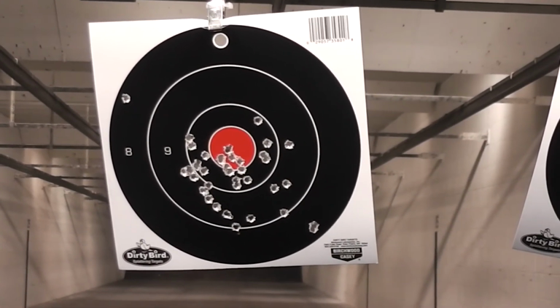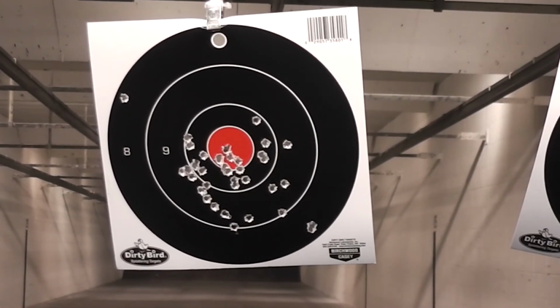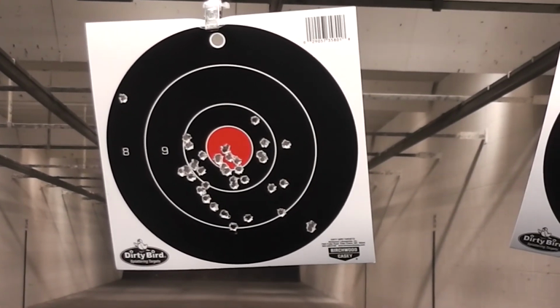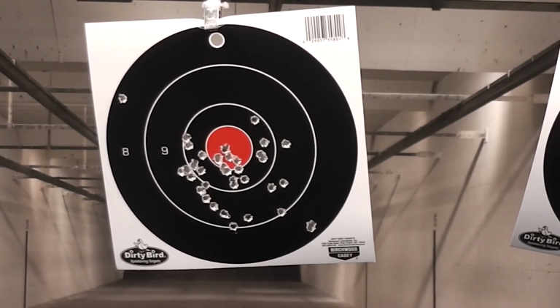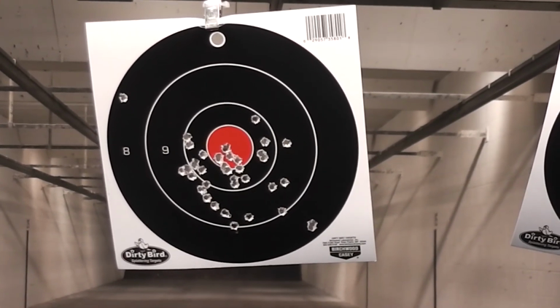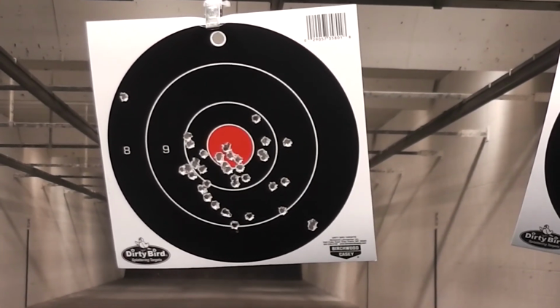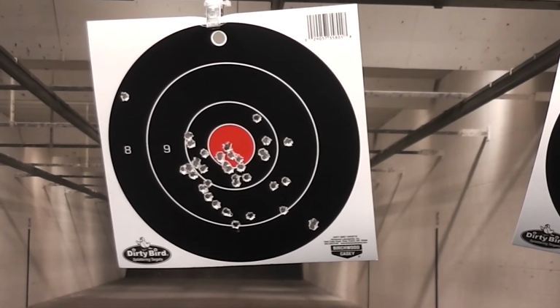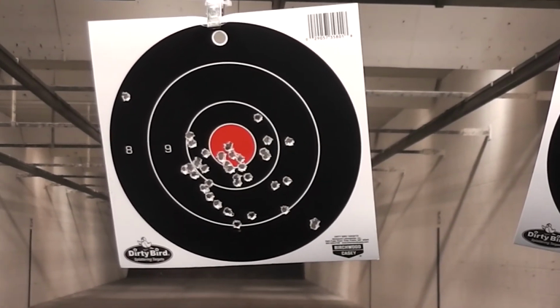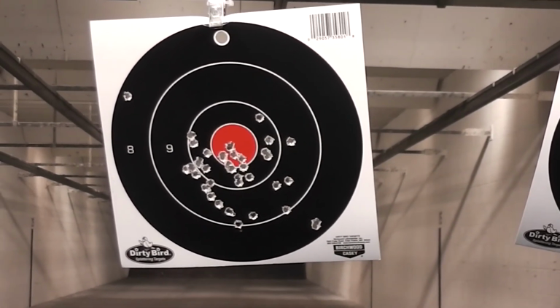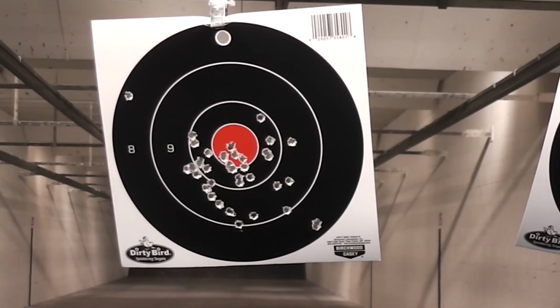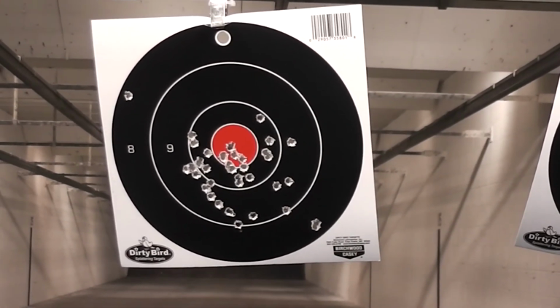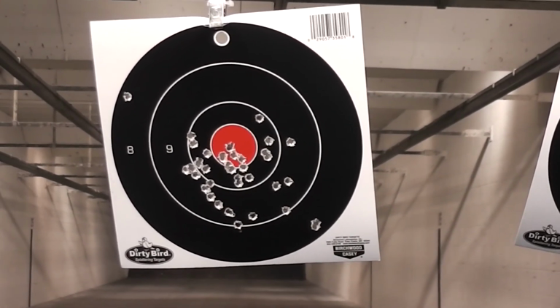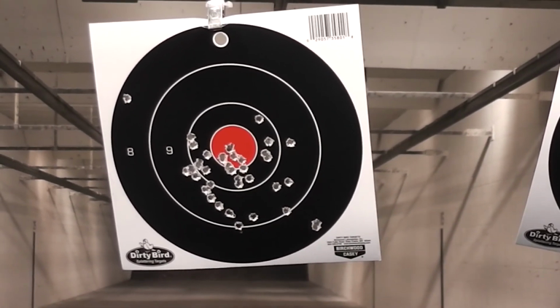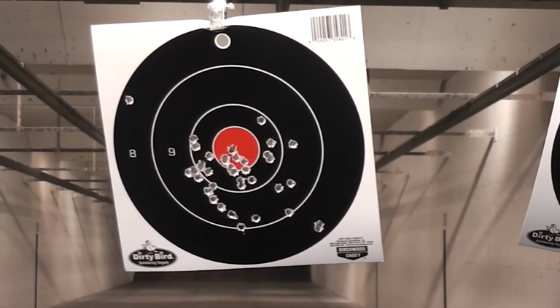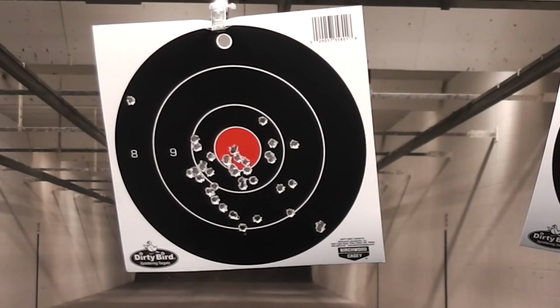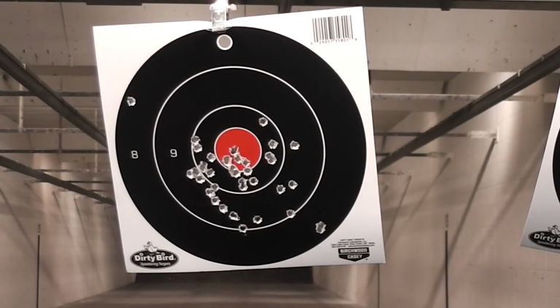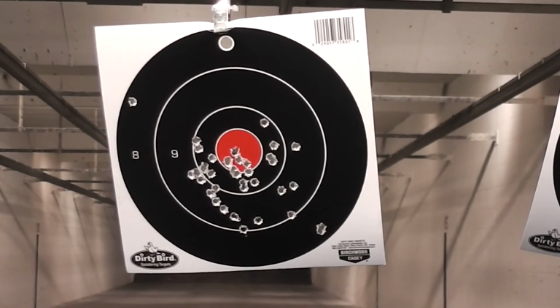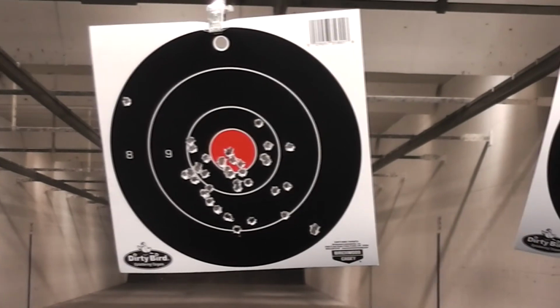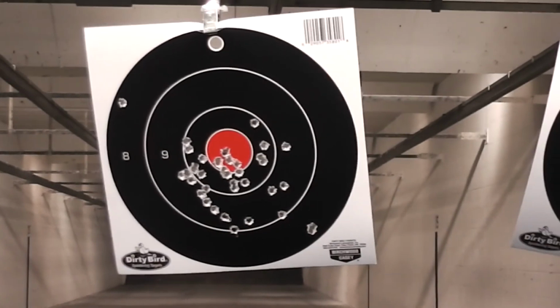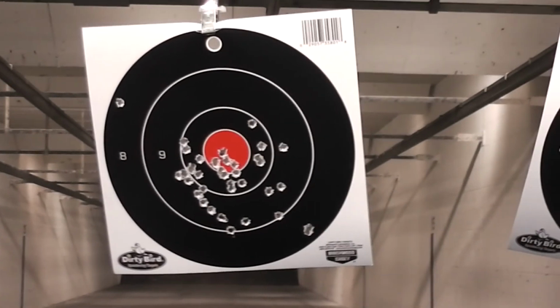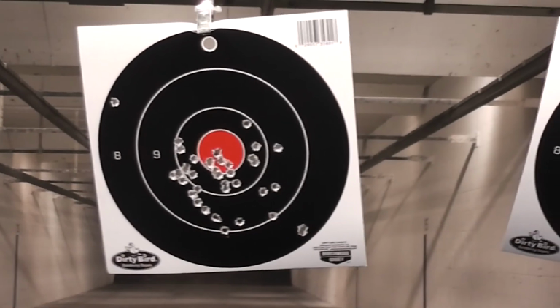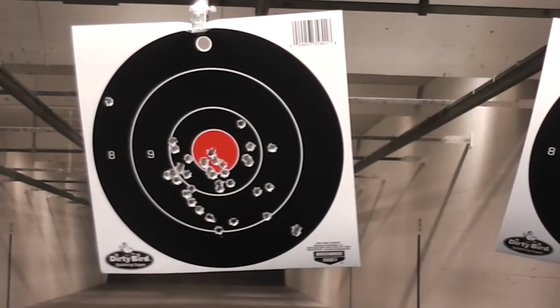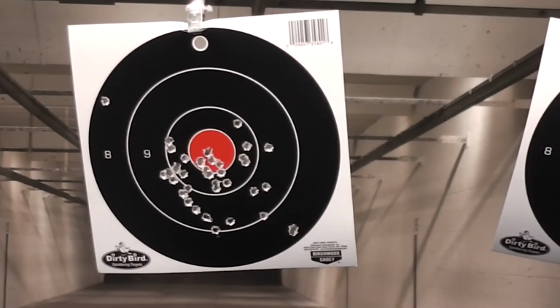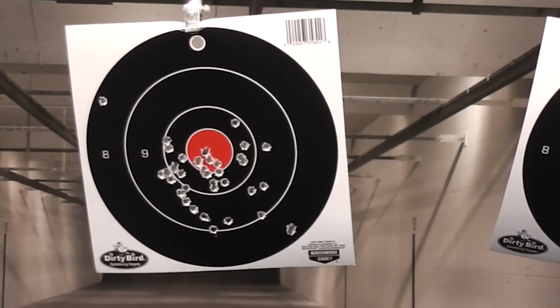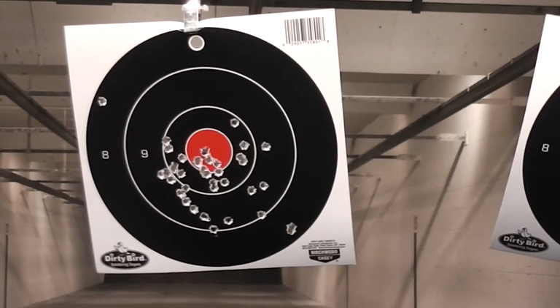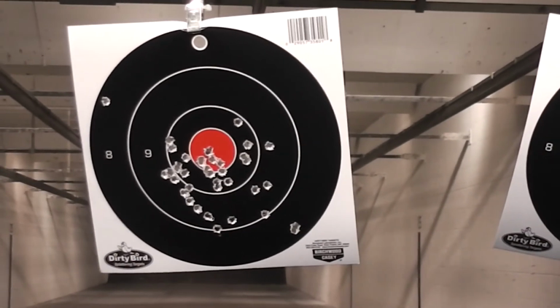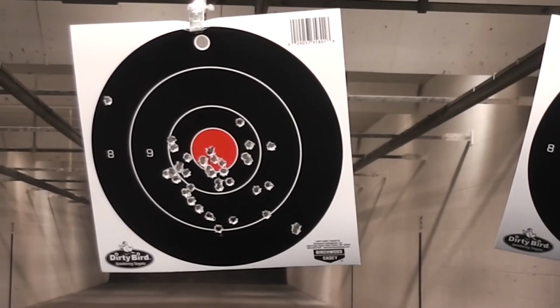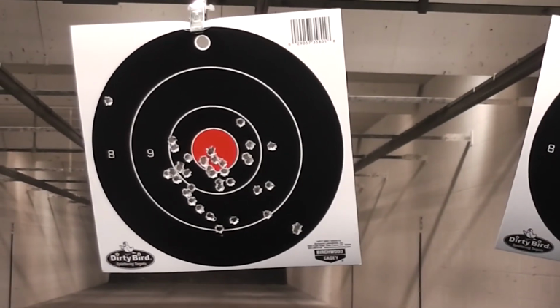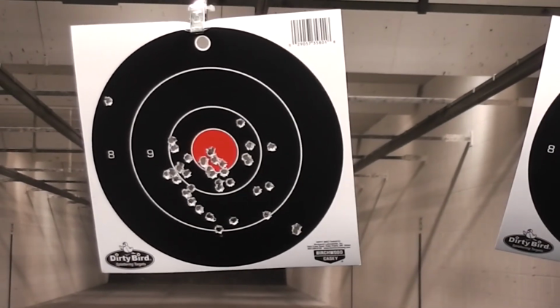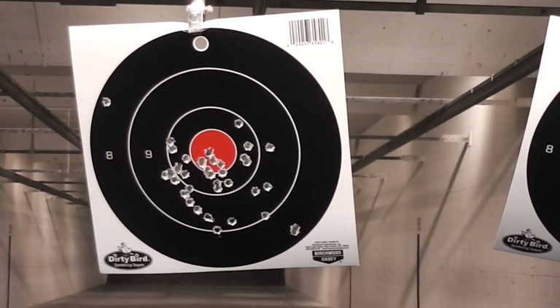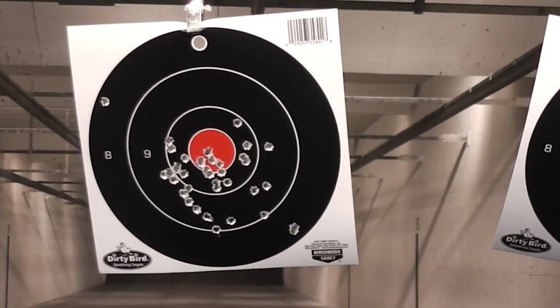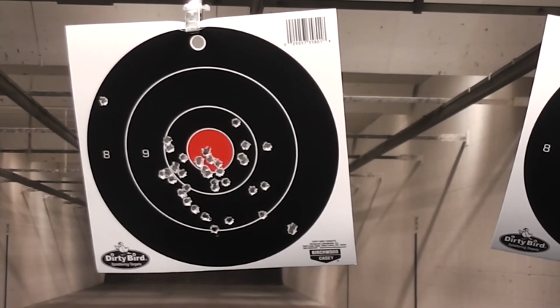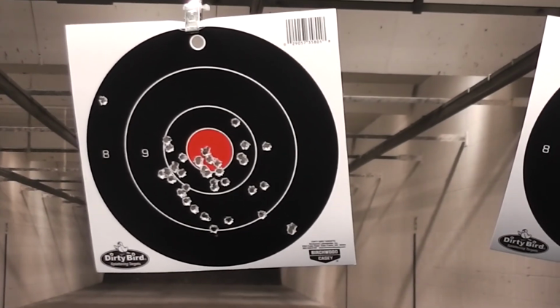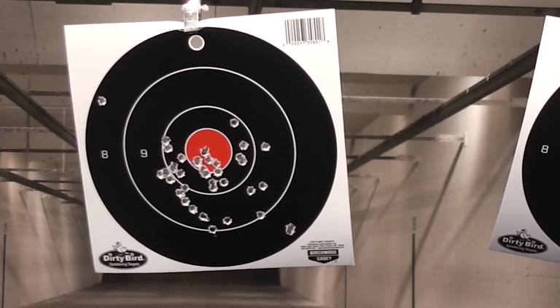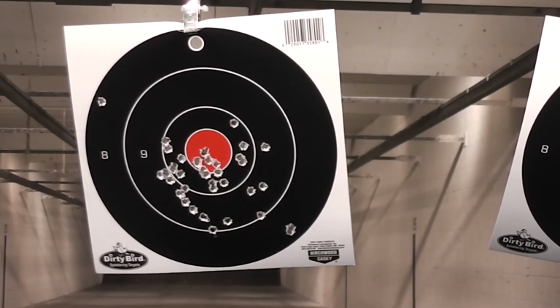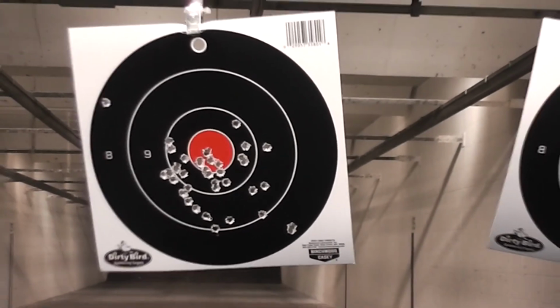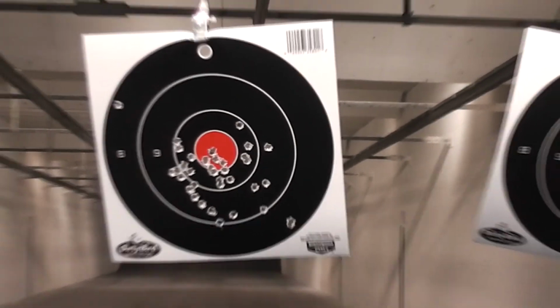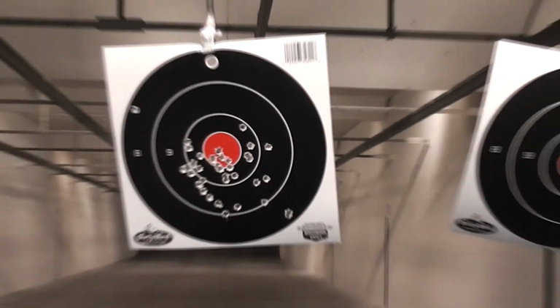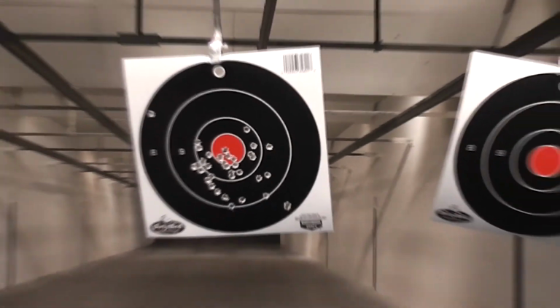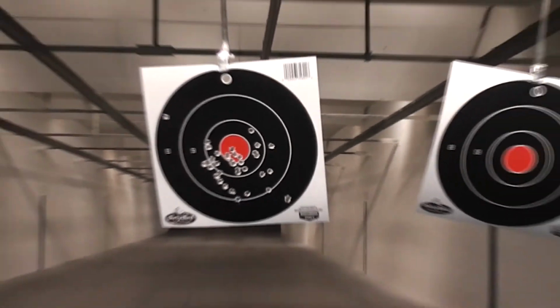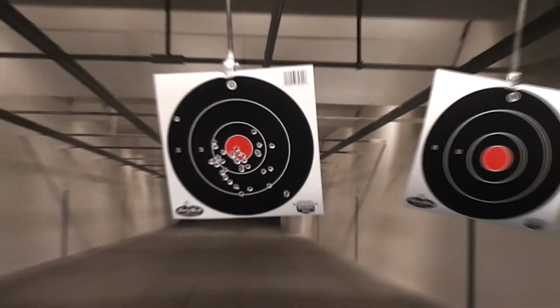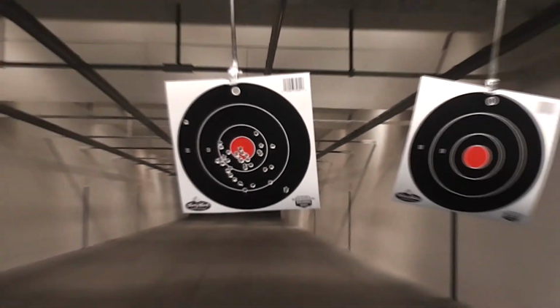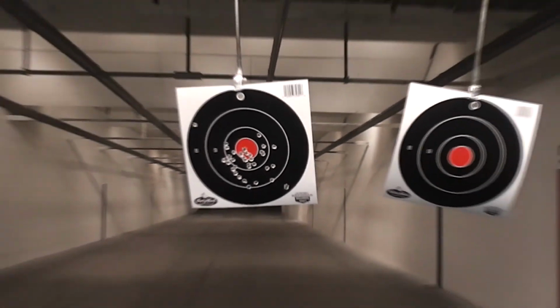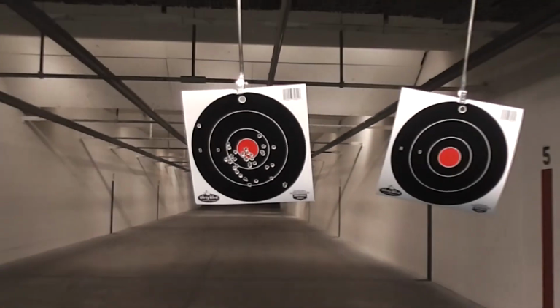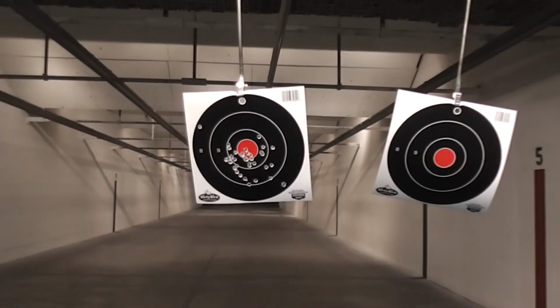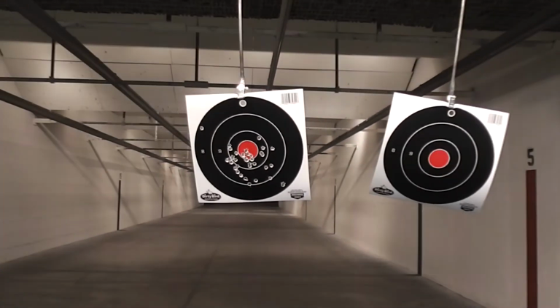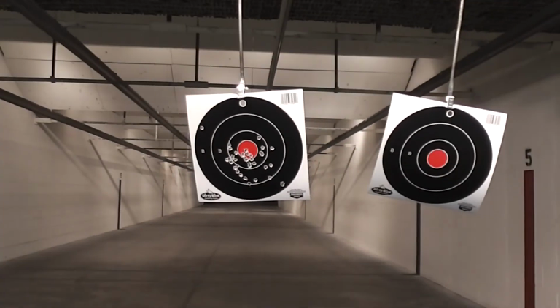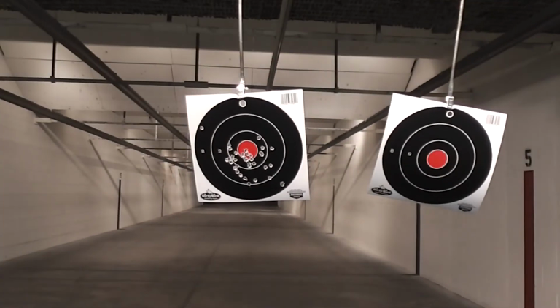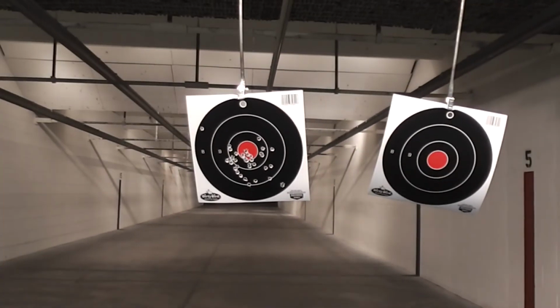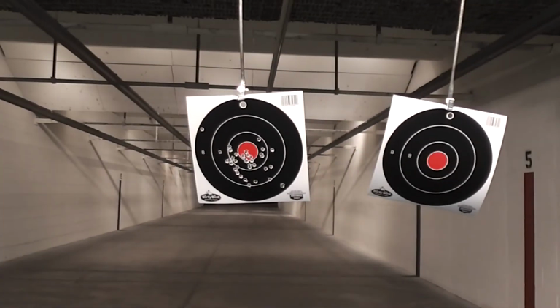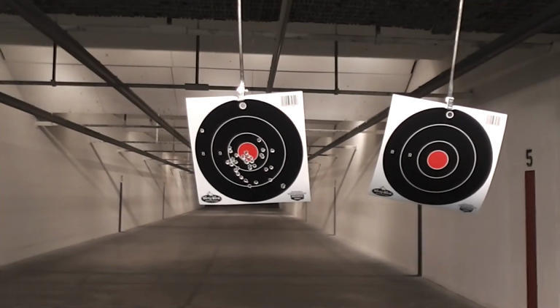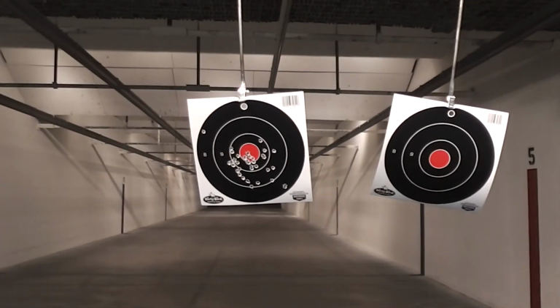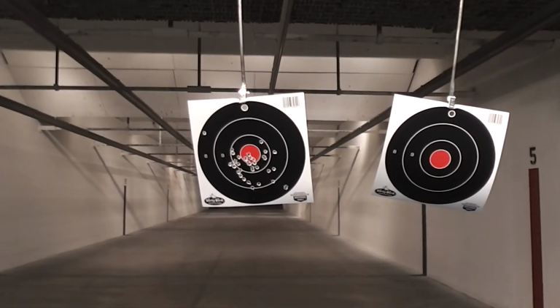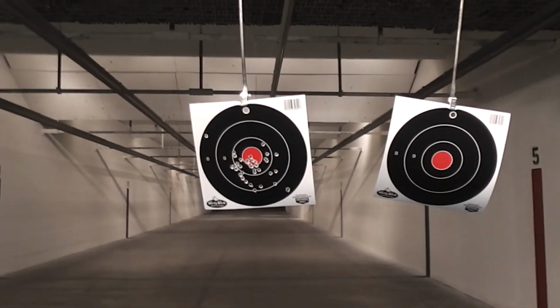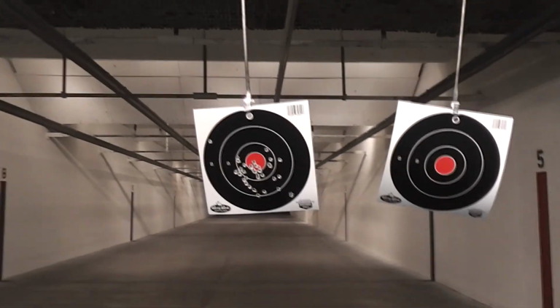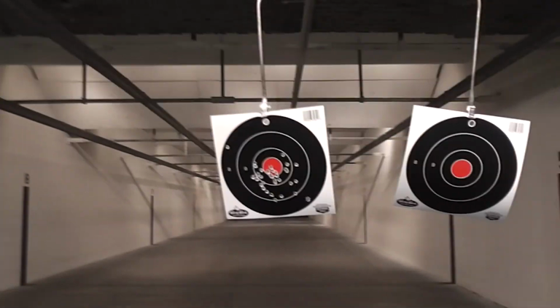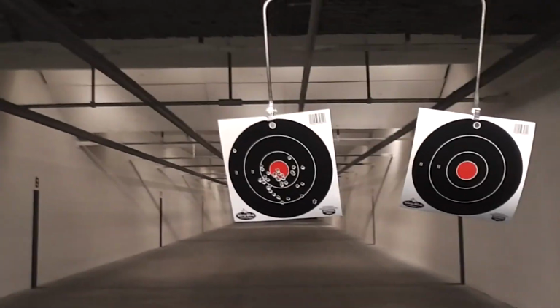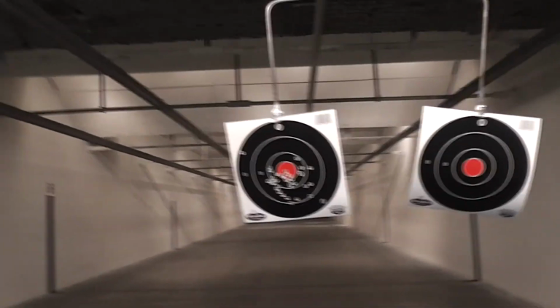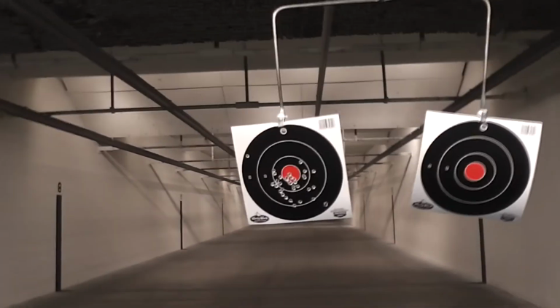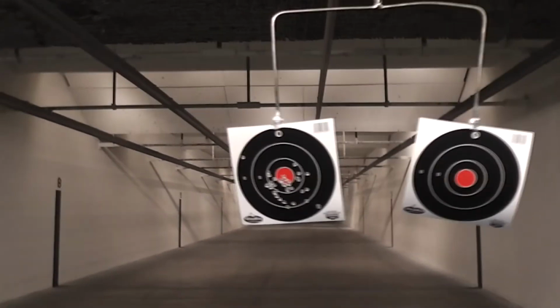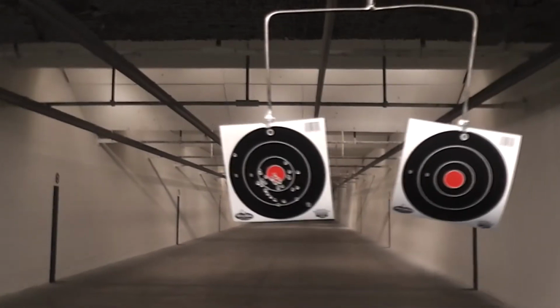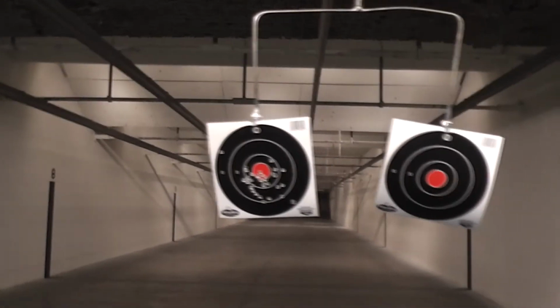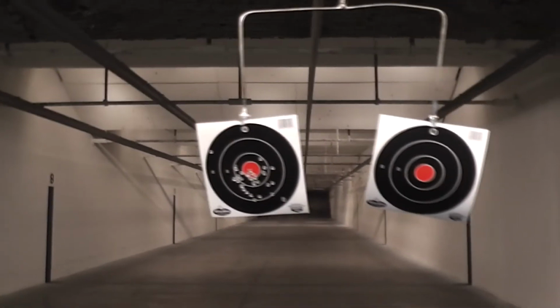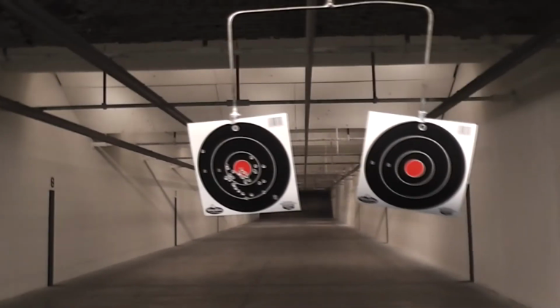And there's how it shoots. Not bad — I was down at about 15 to 20 yards, something like that.